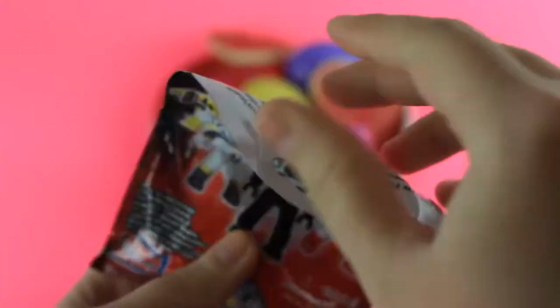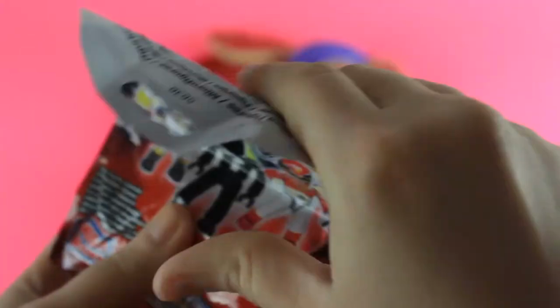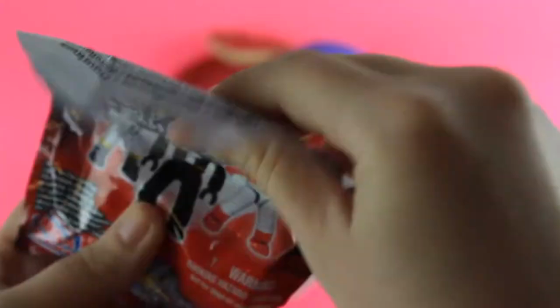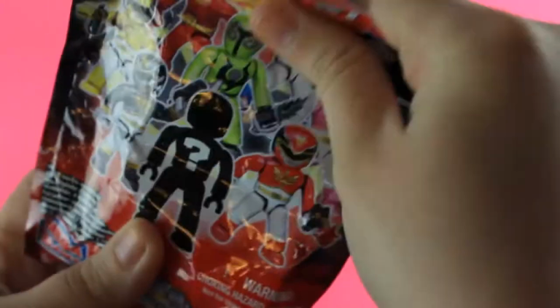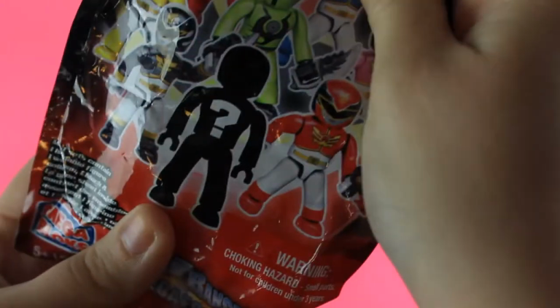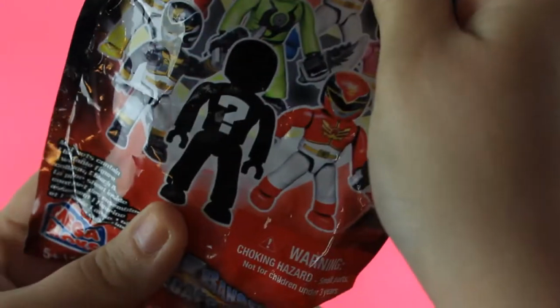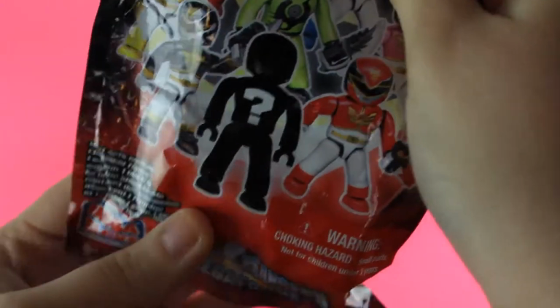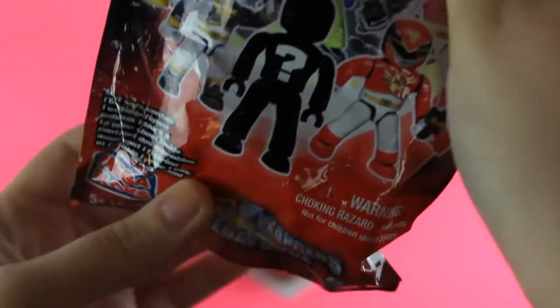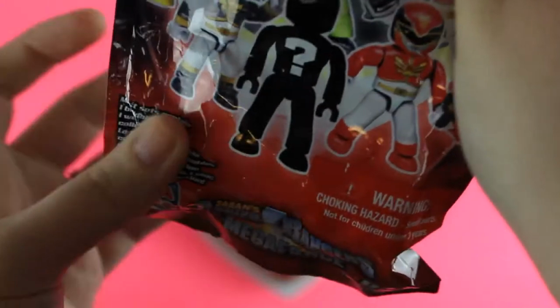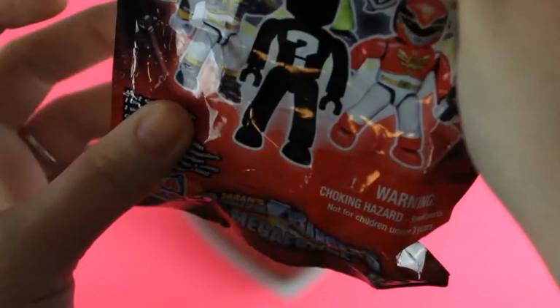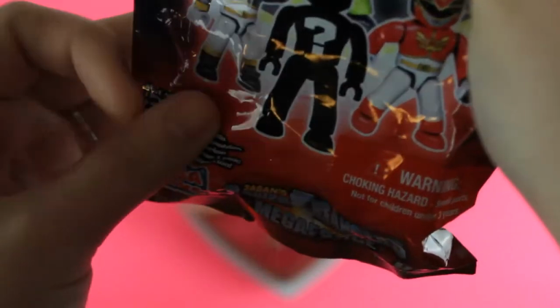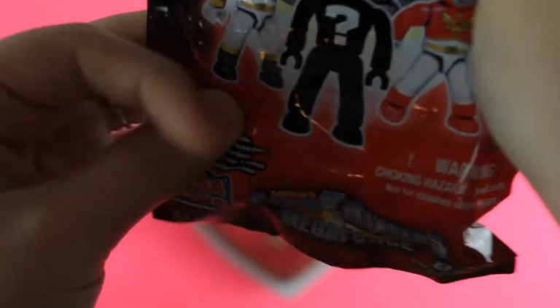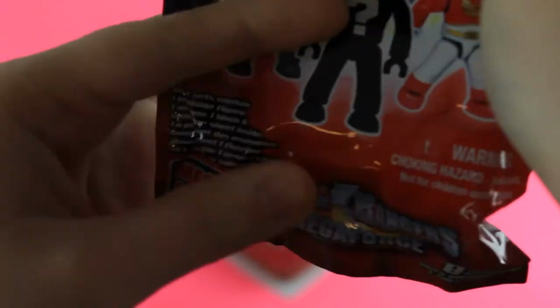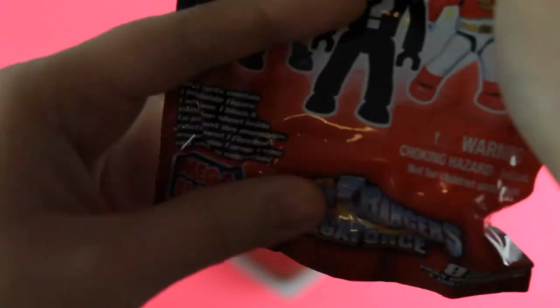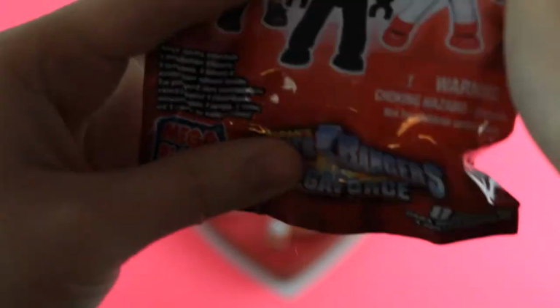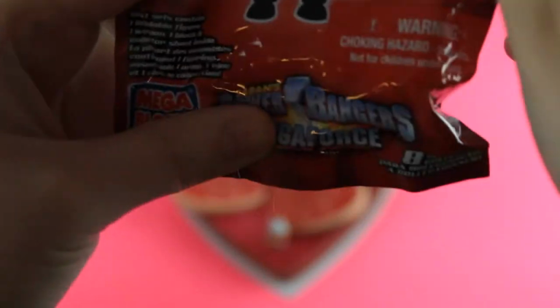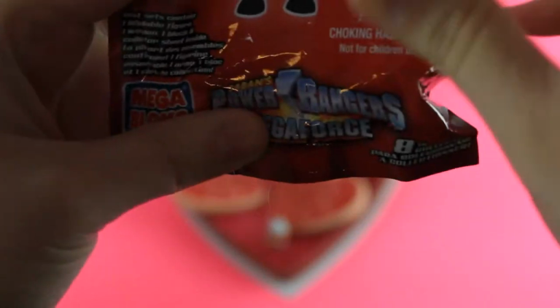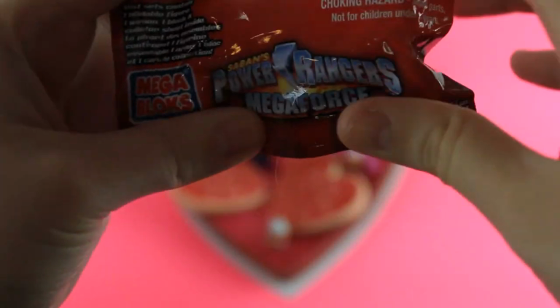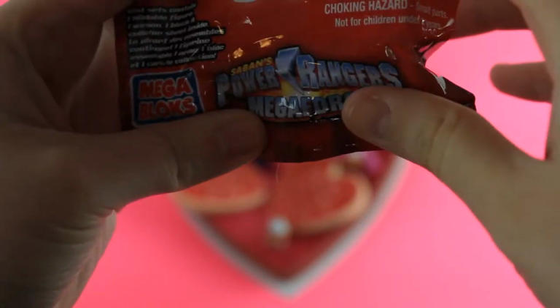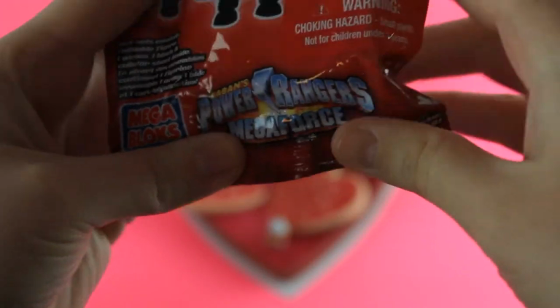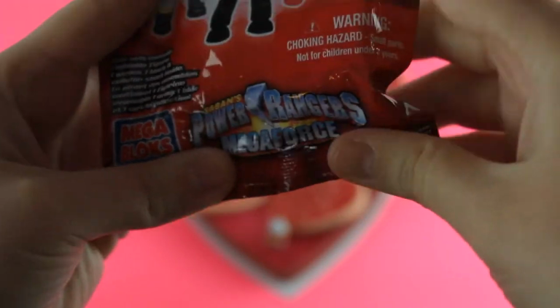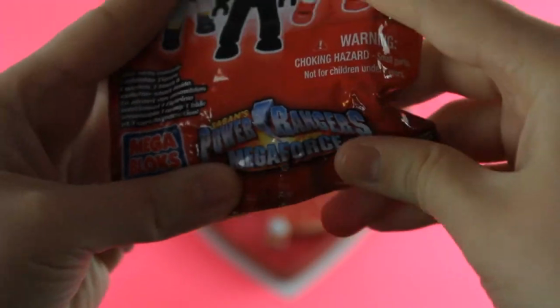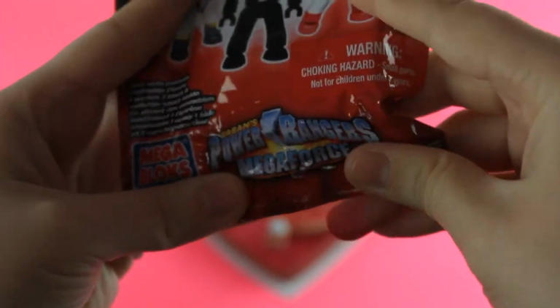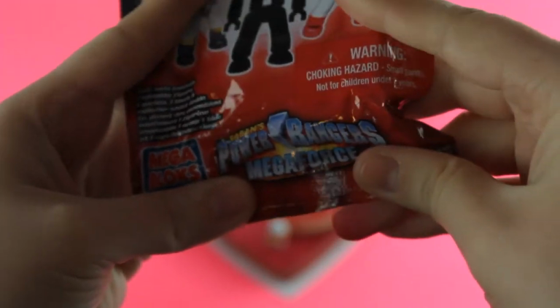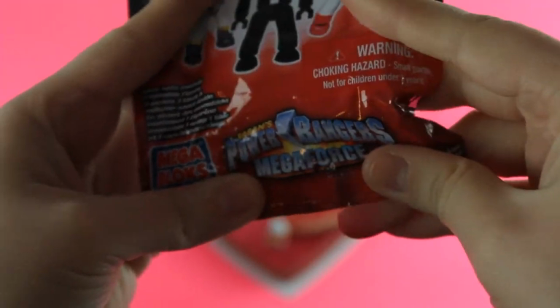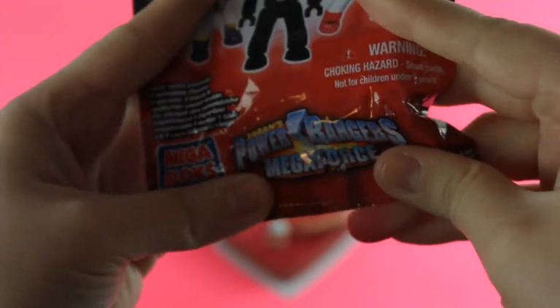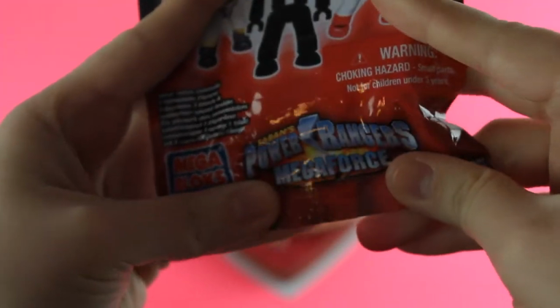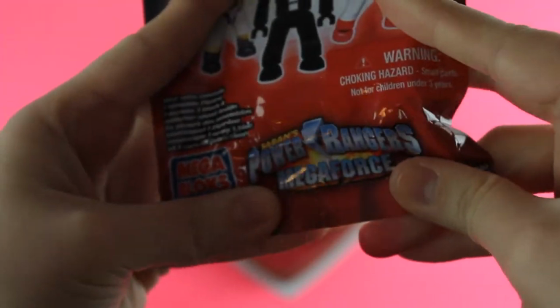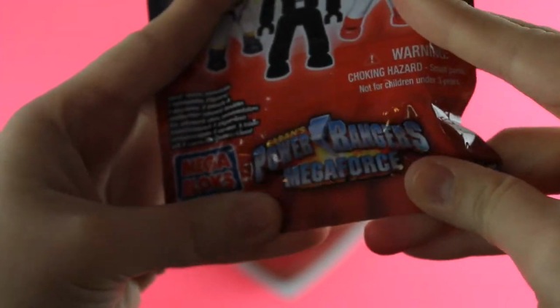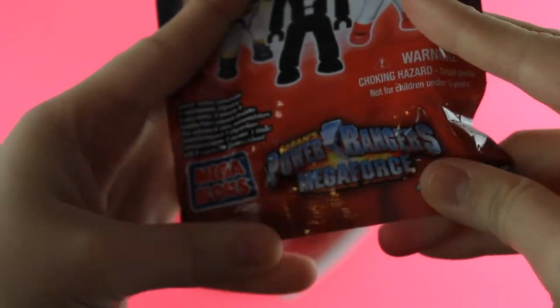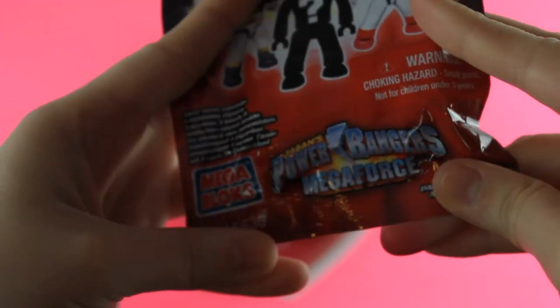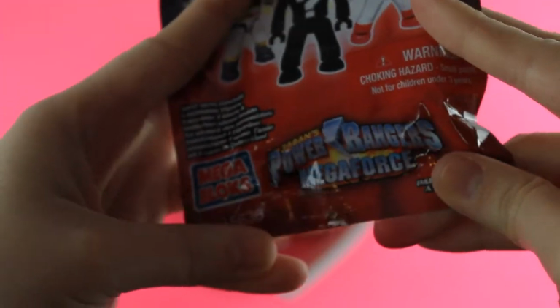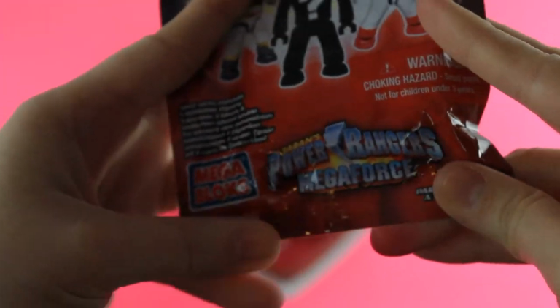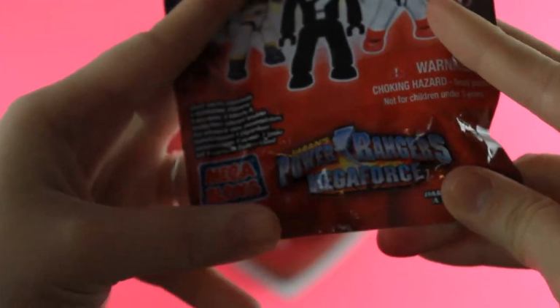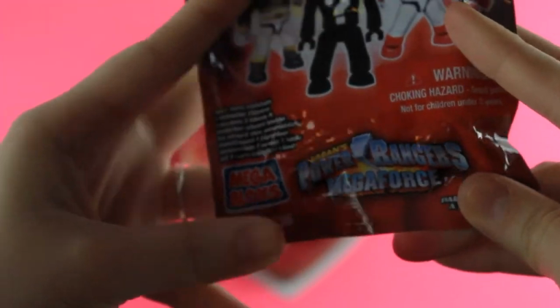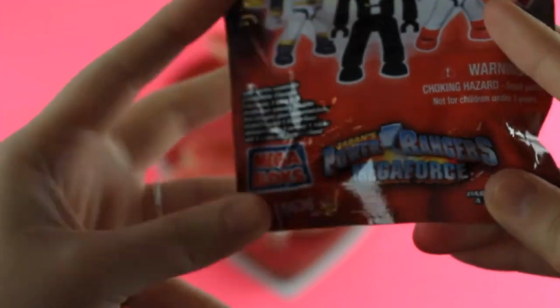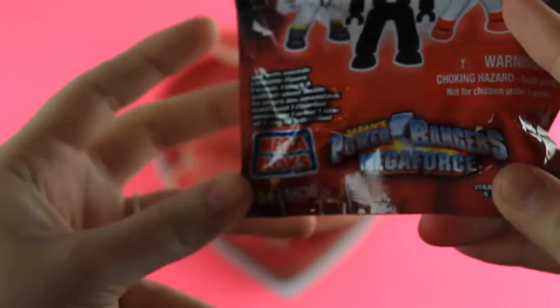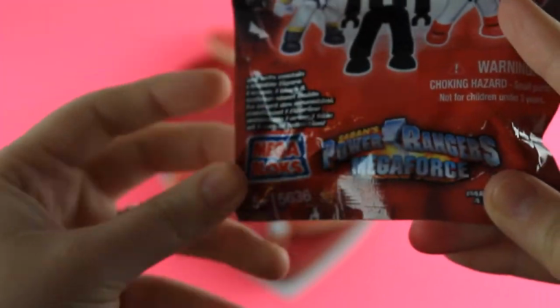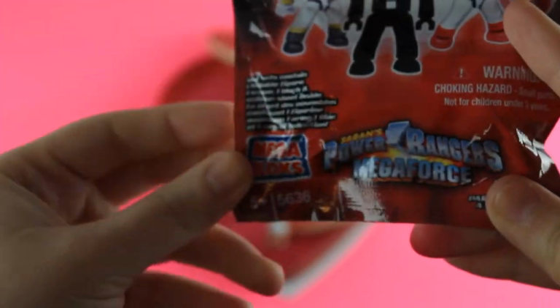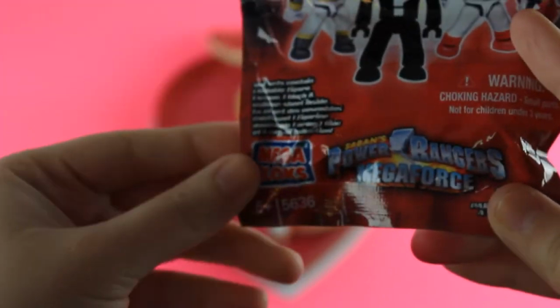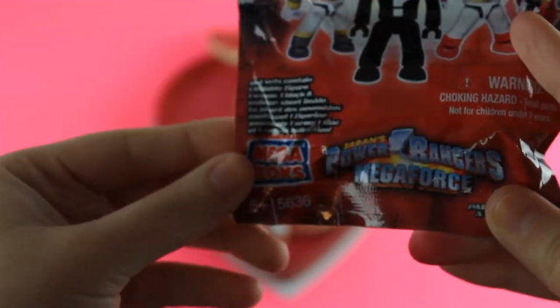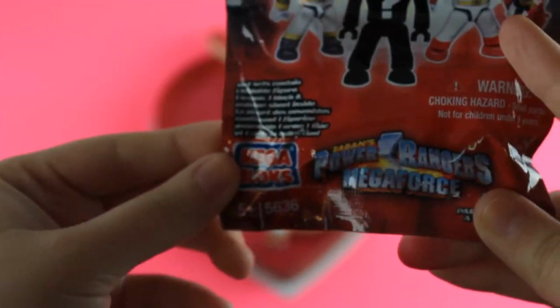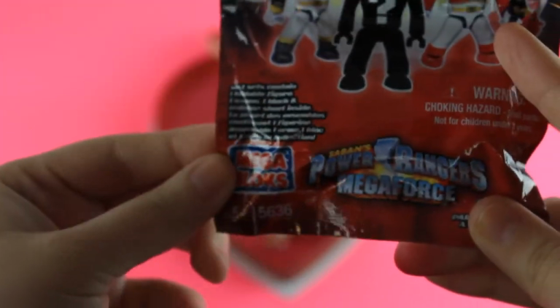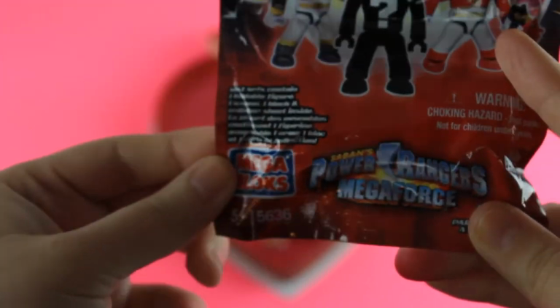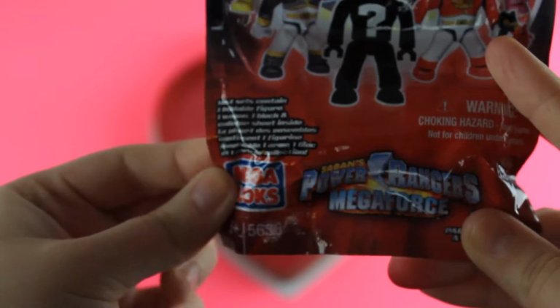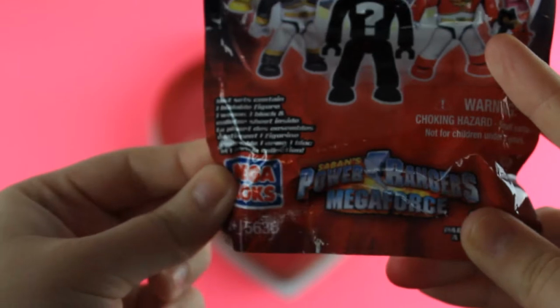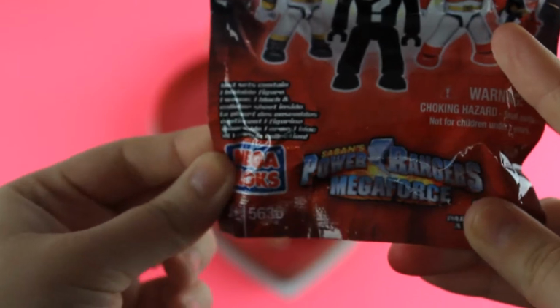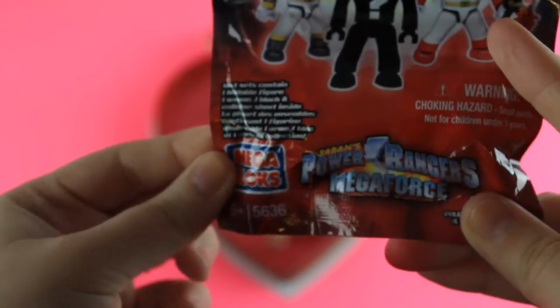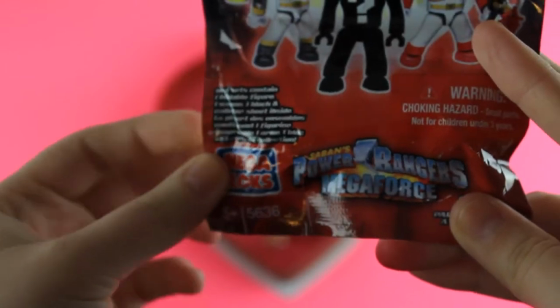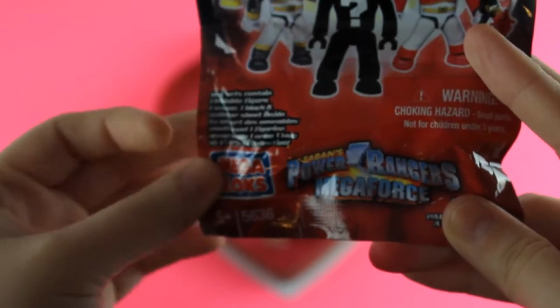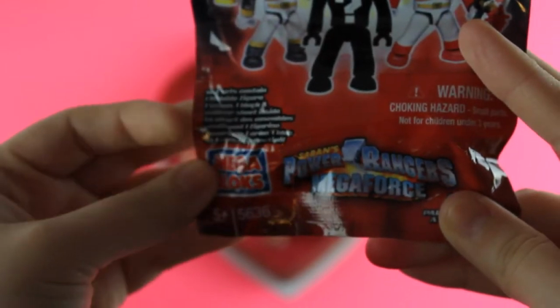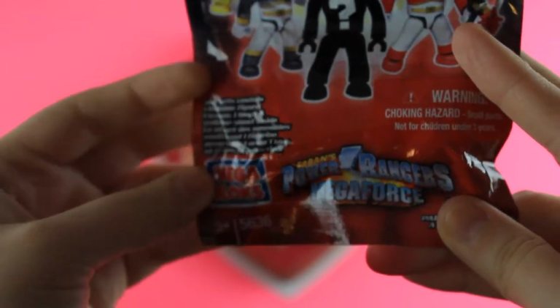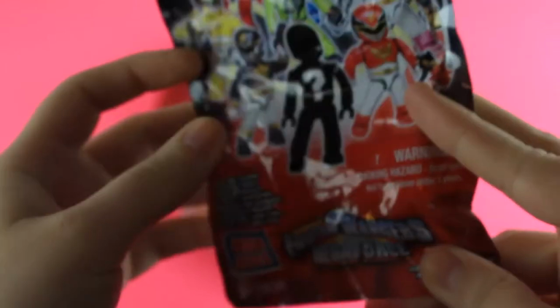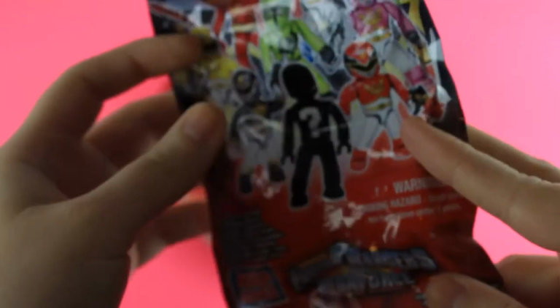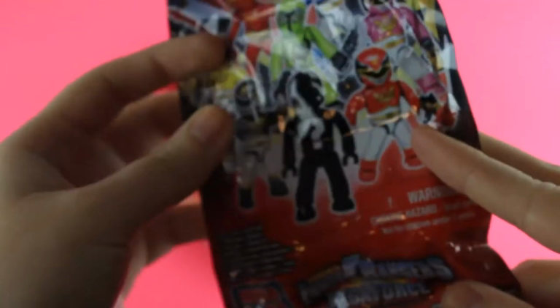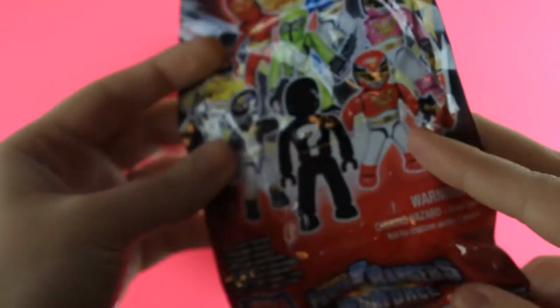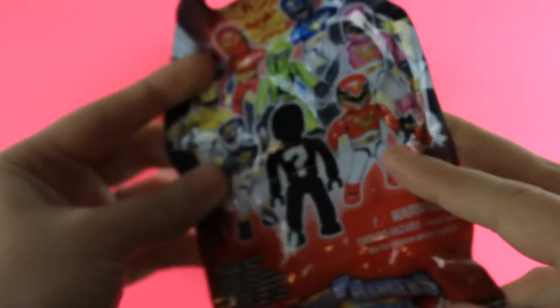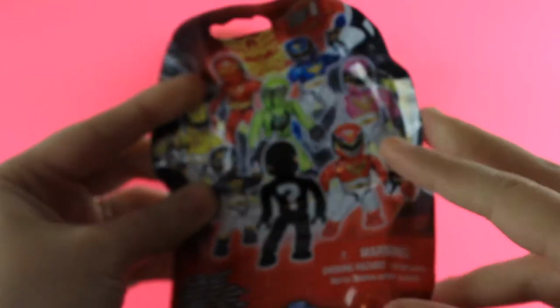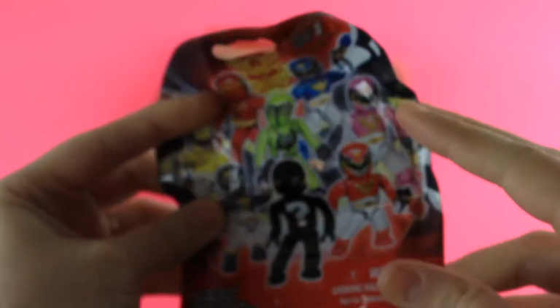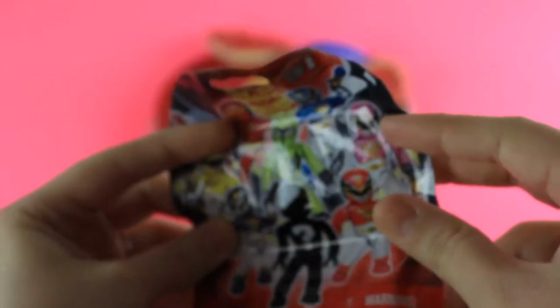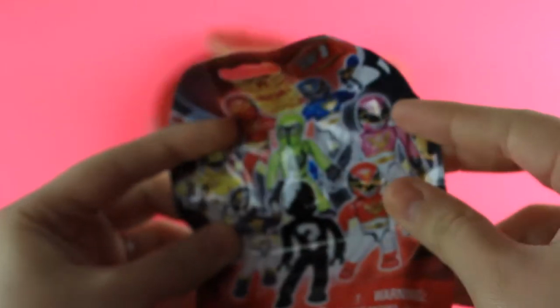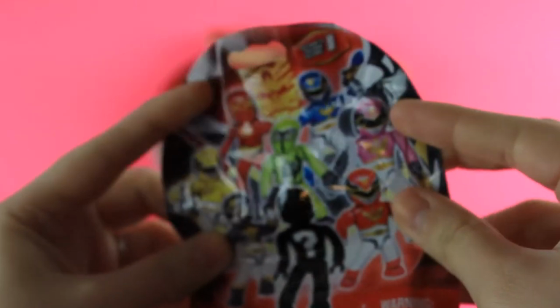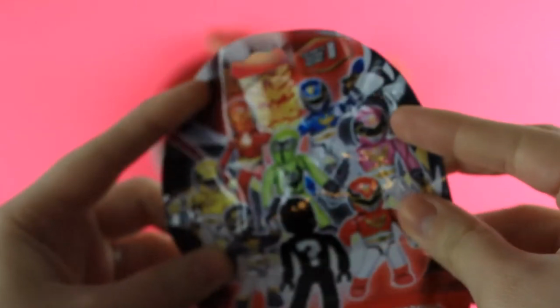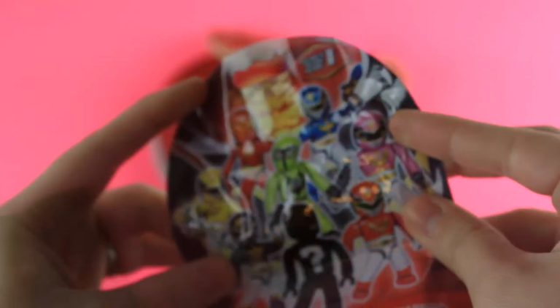And we got a Power Rangers Mega Force Mega Block Blind Bag.